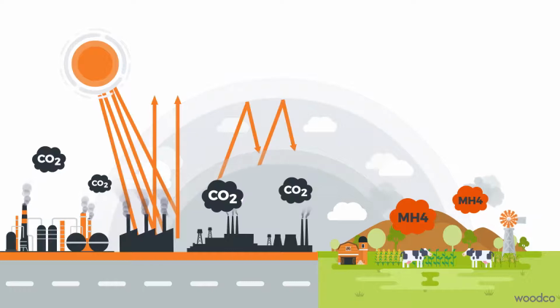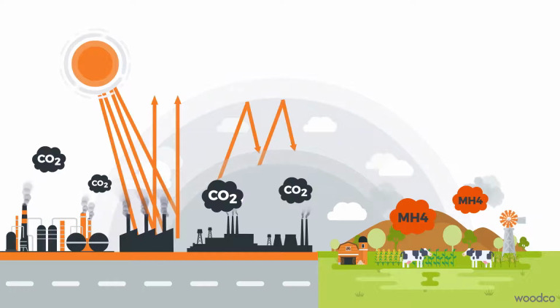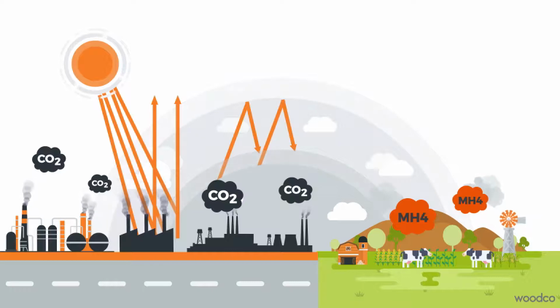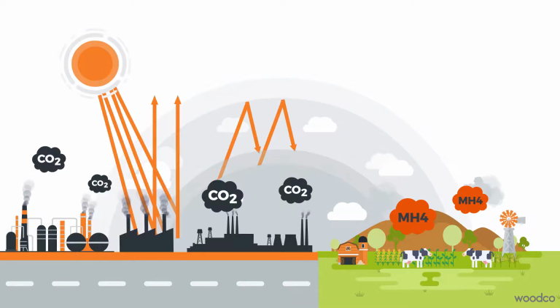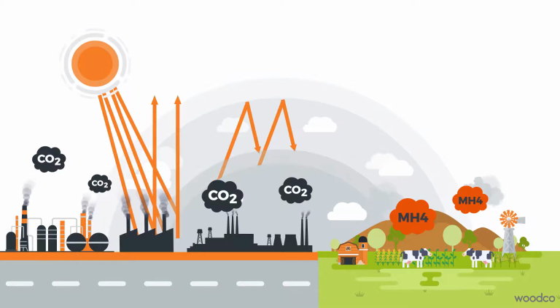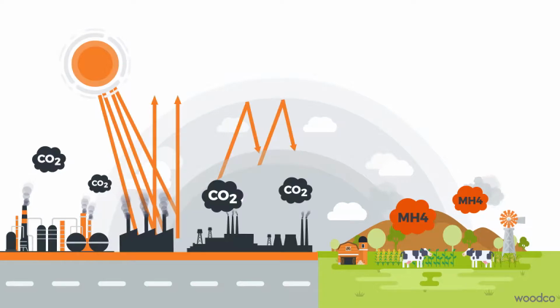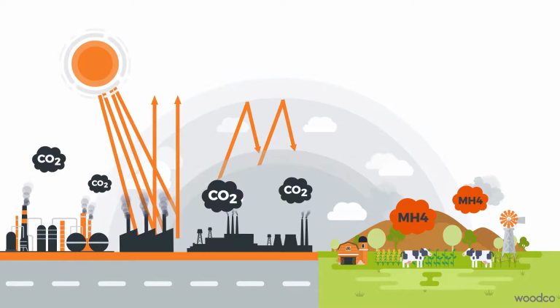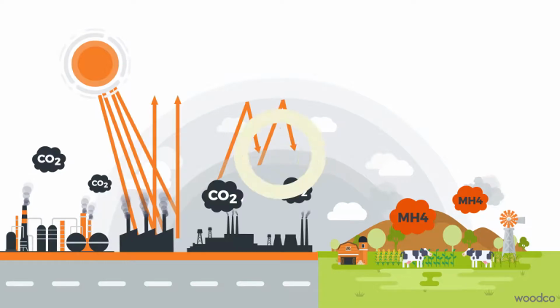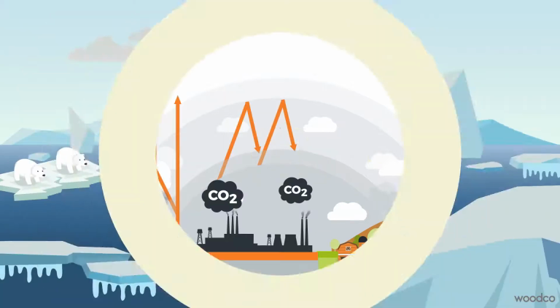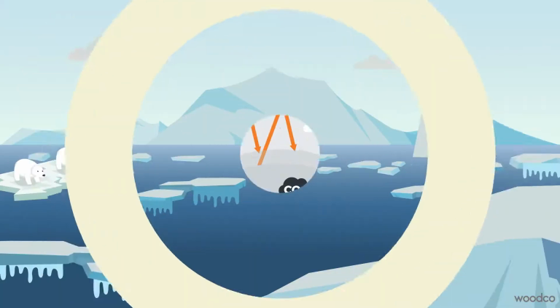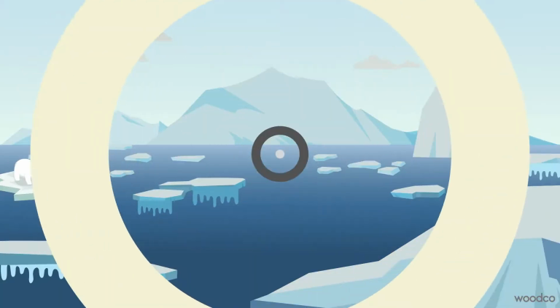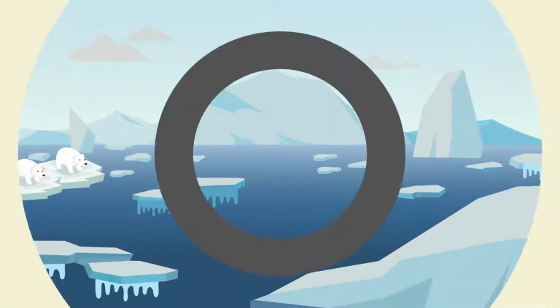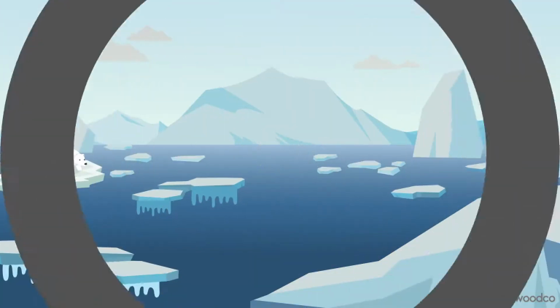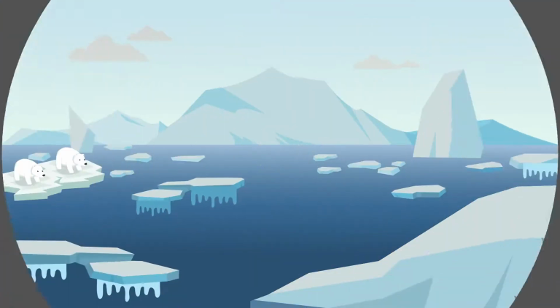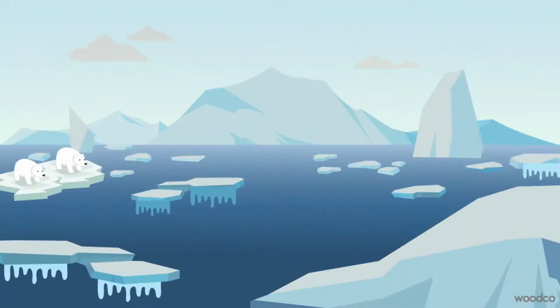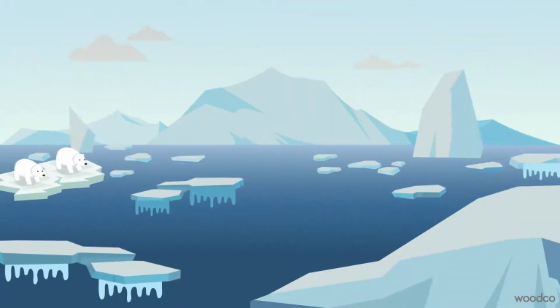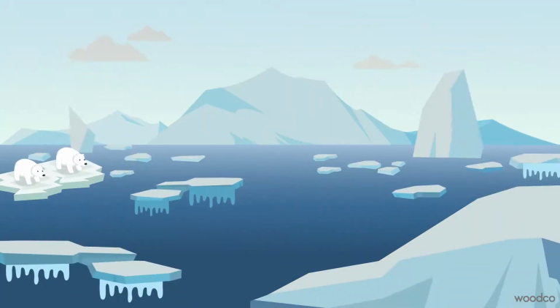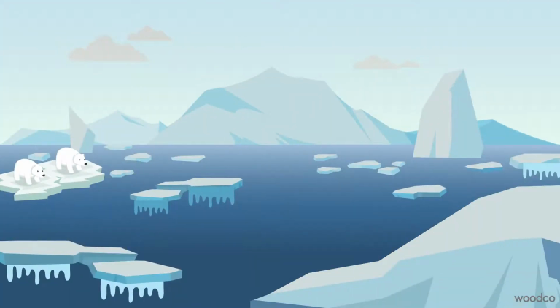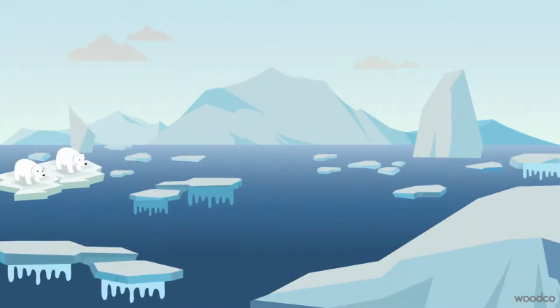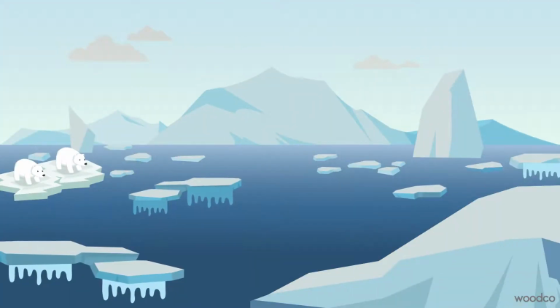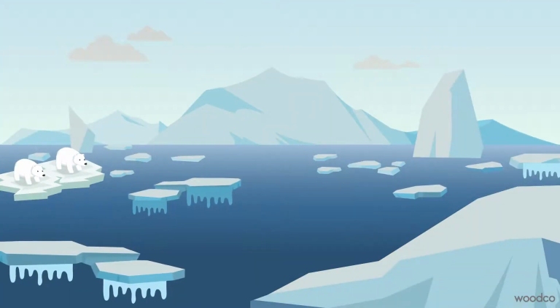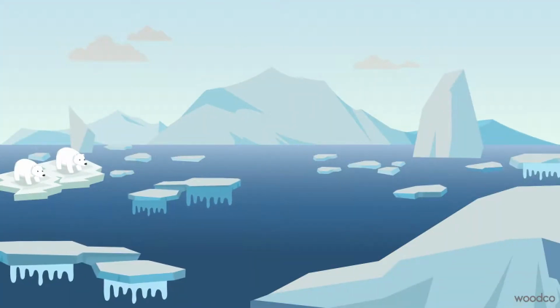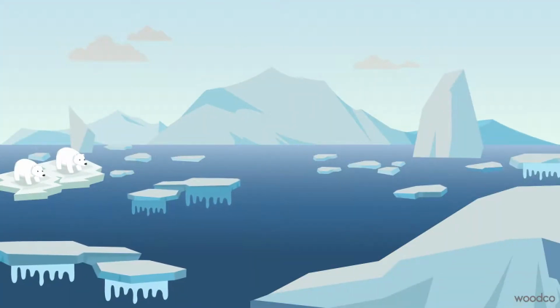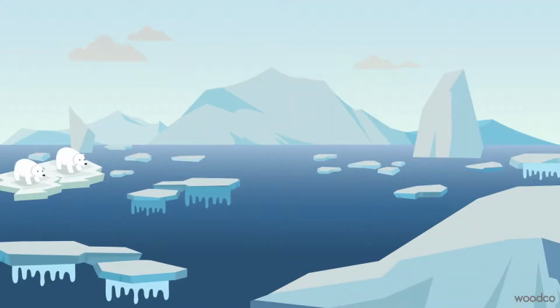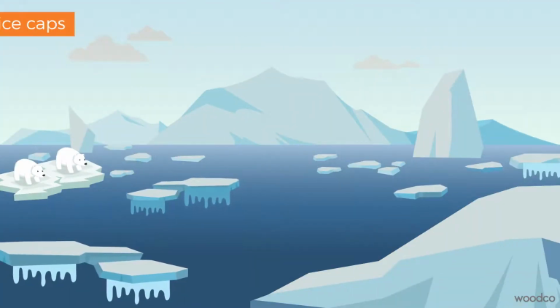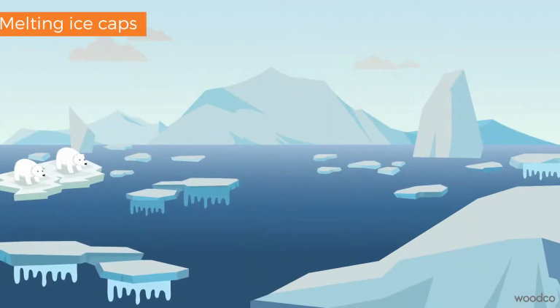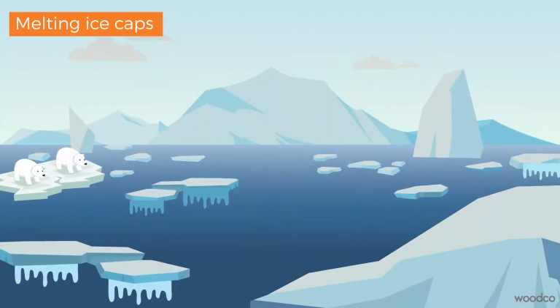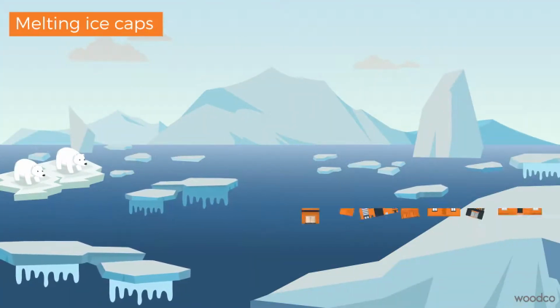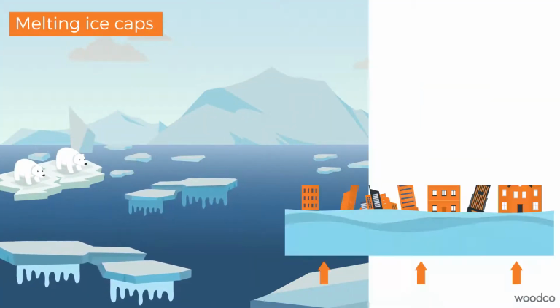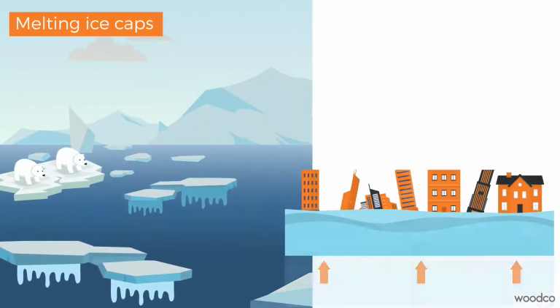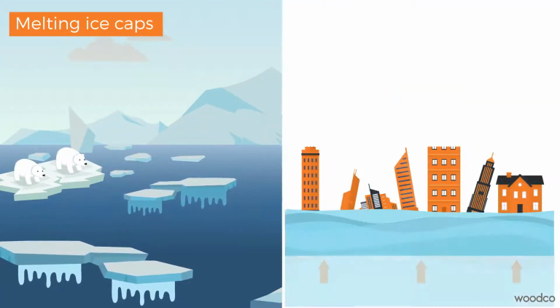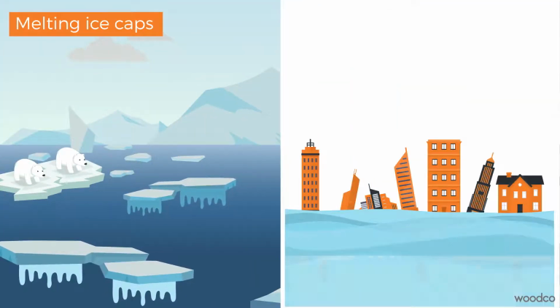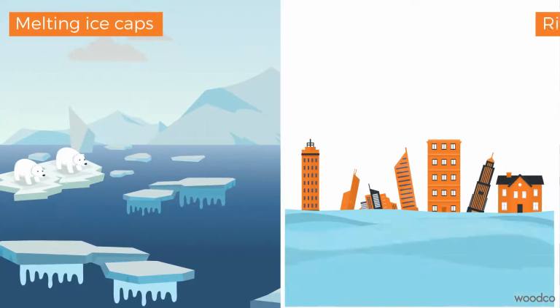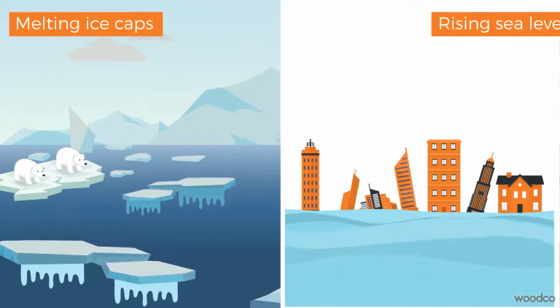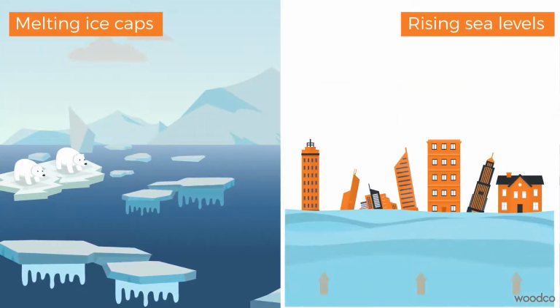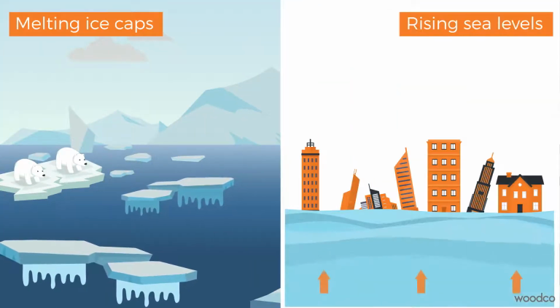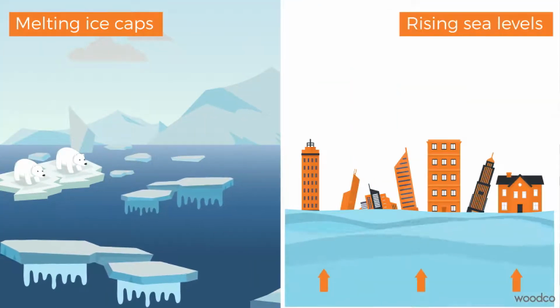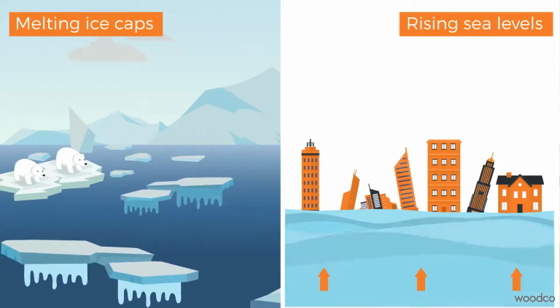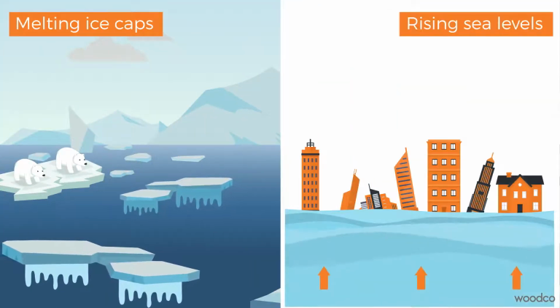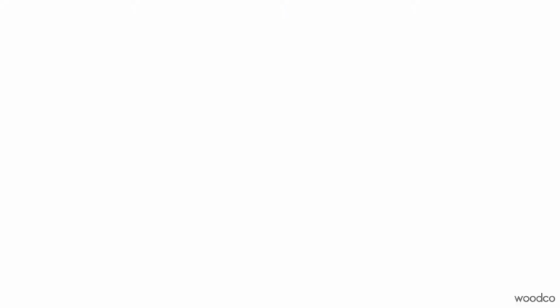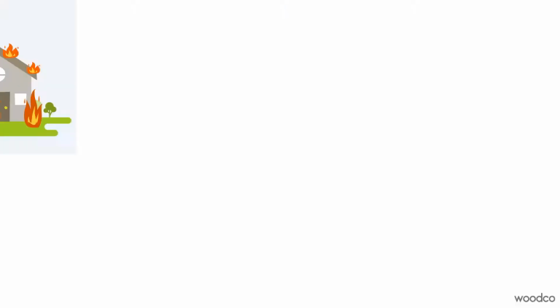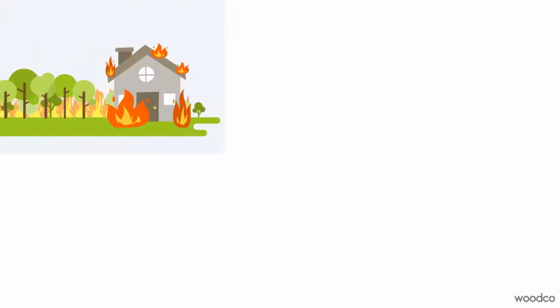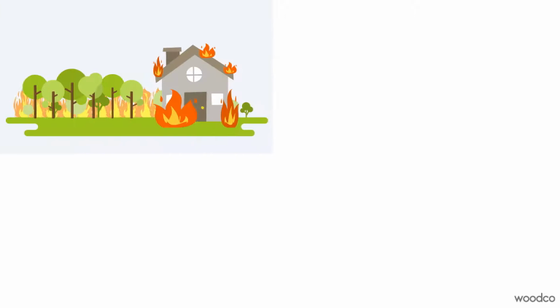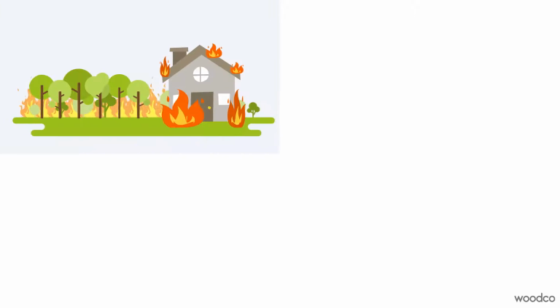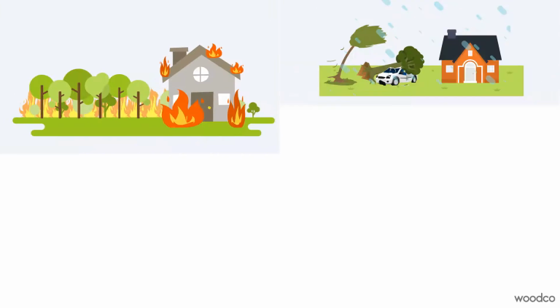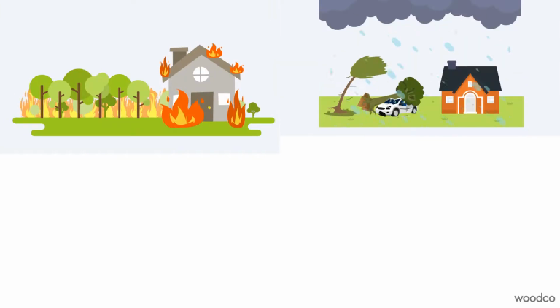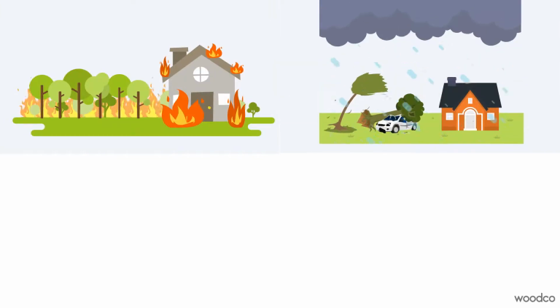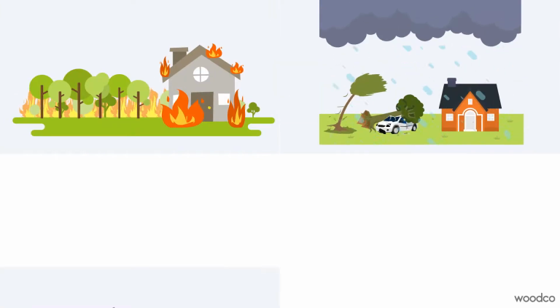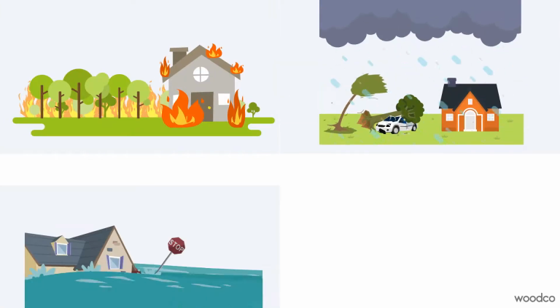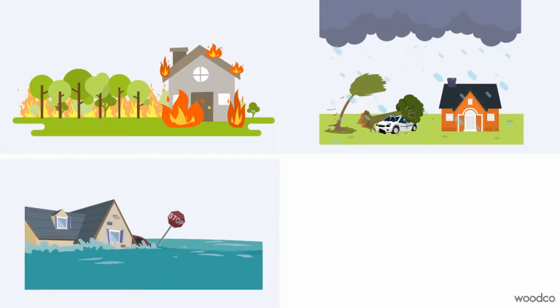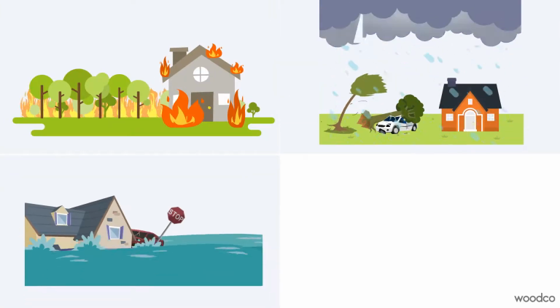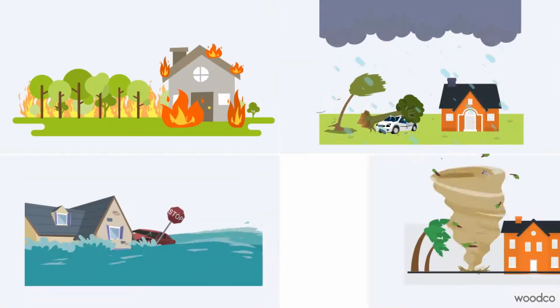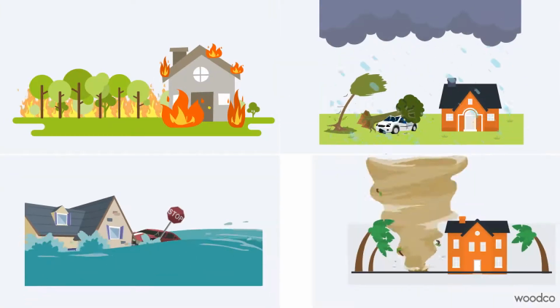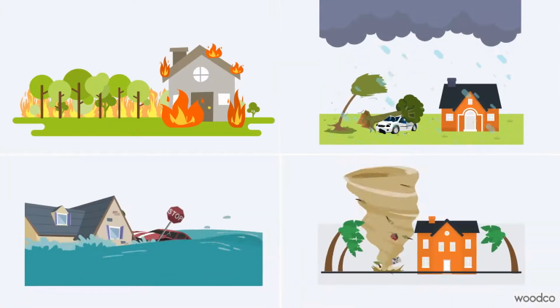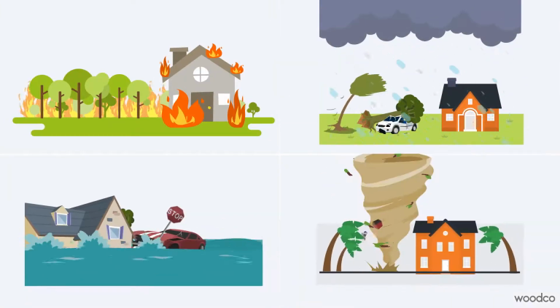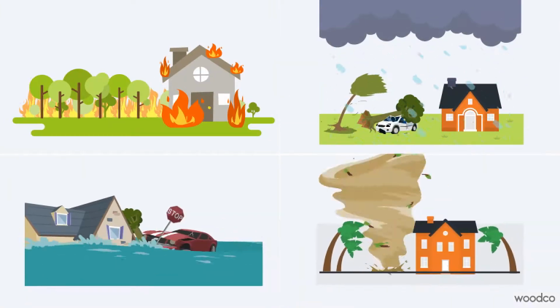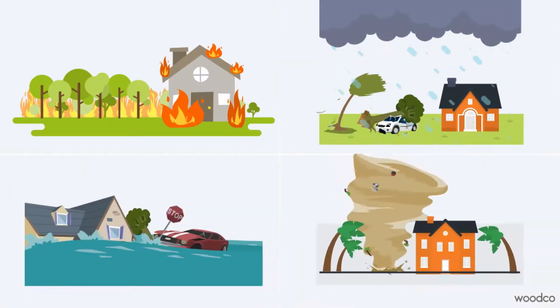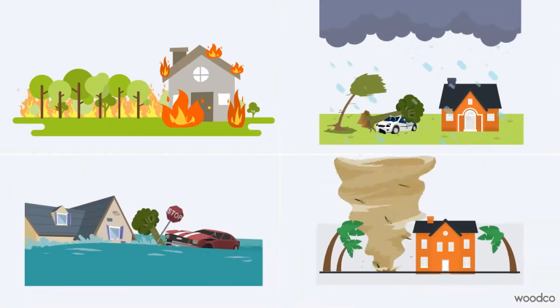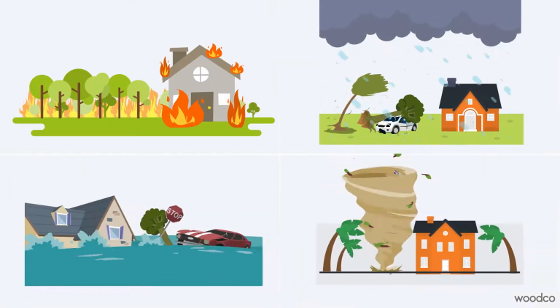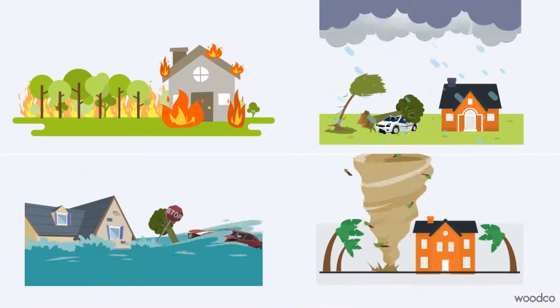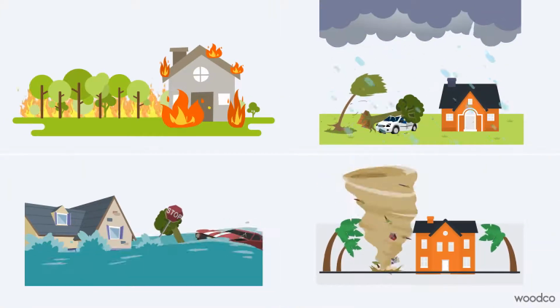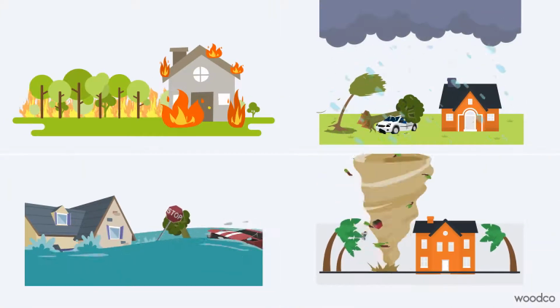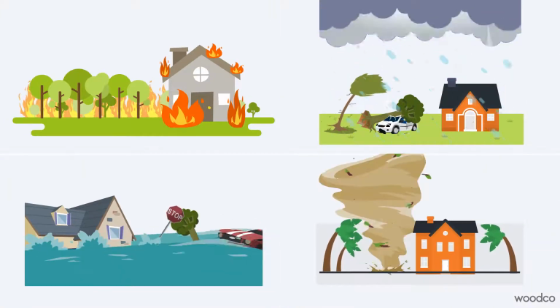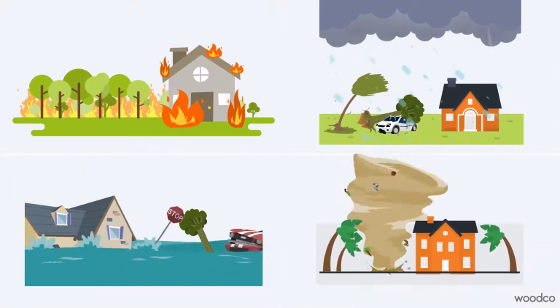We are already seeing the effects of climate change in melting ice caps, rising sea levels, more extreme weather events and biodiversity loss.